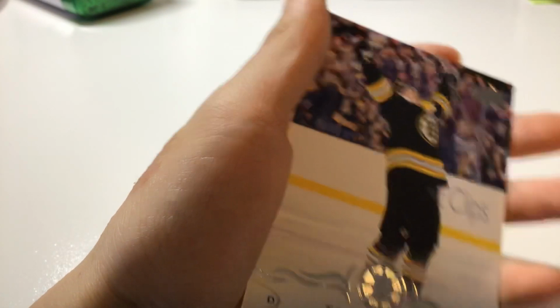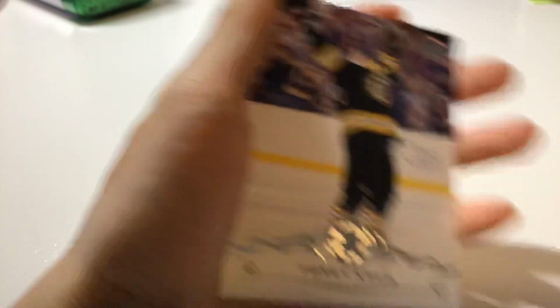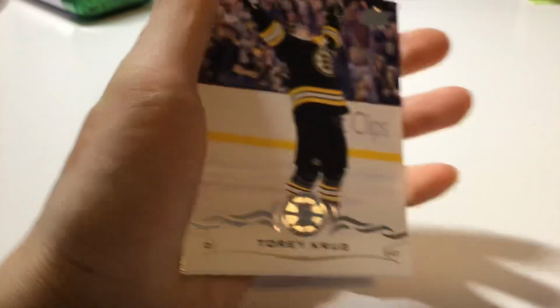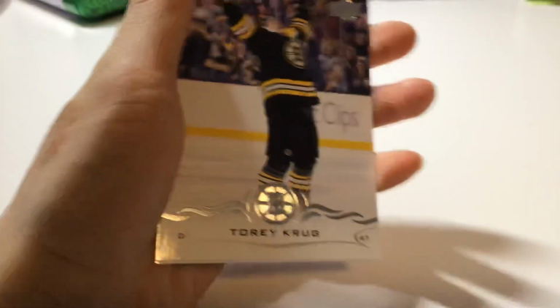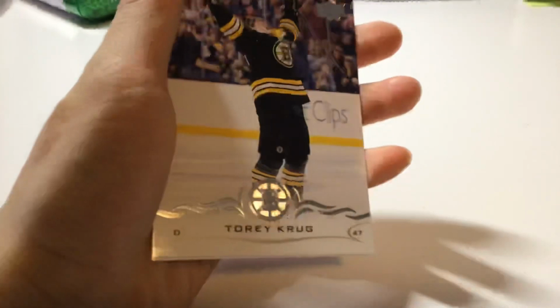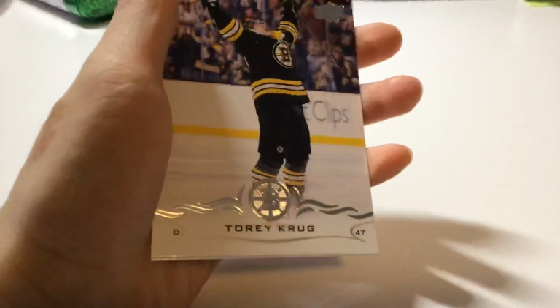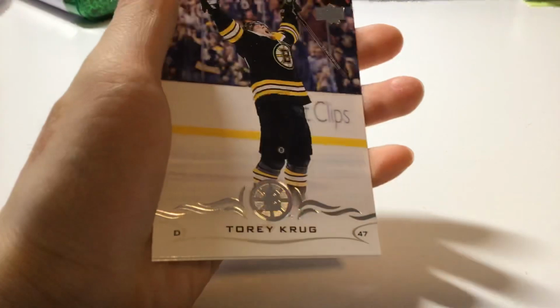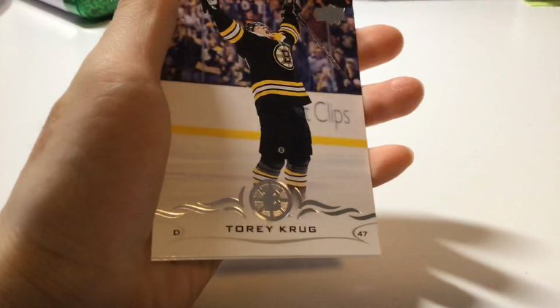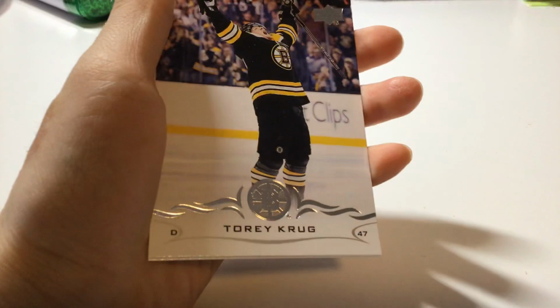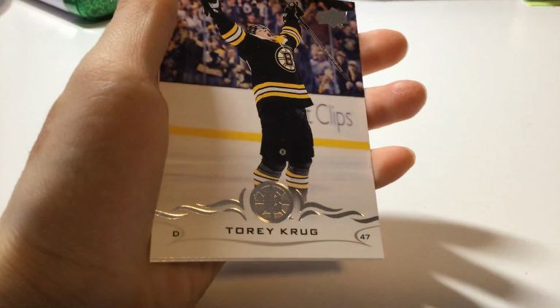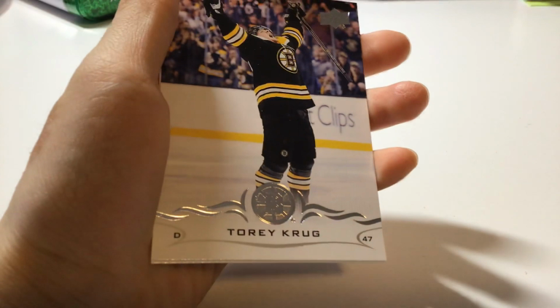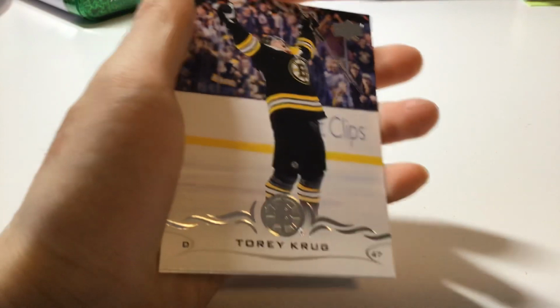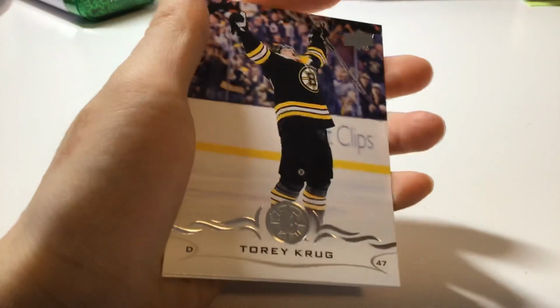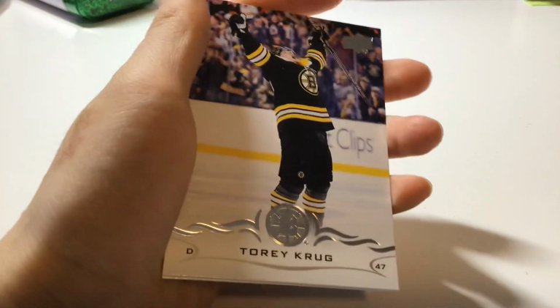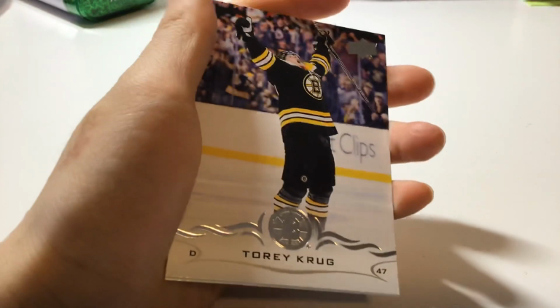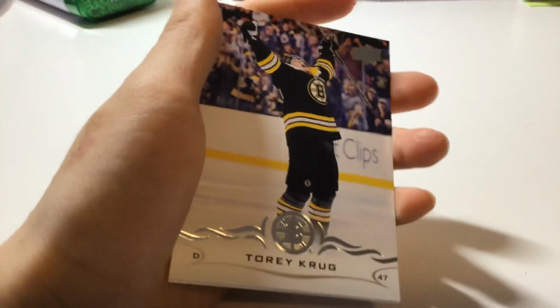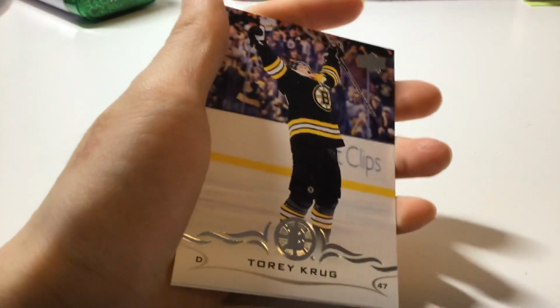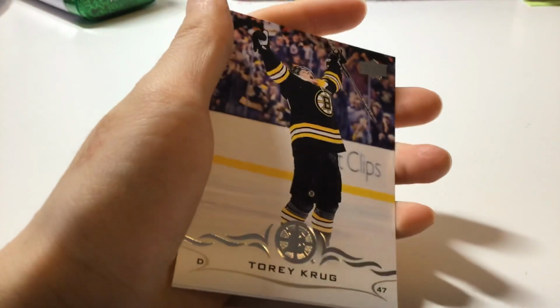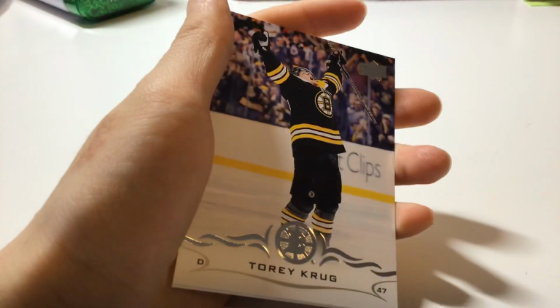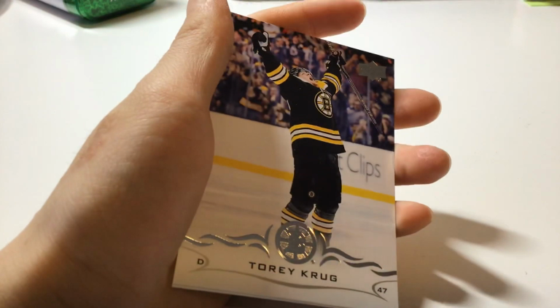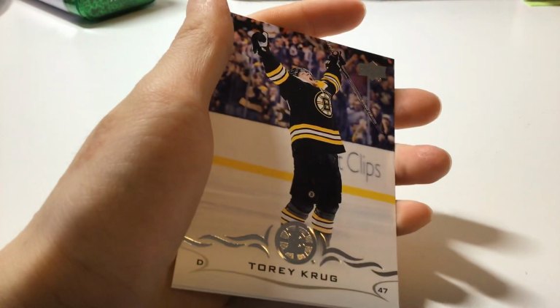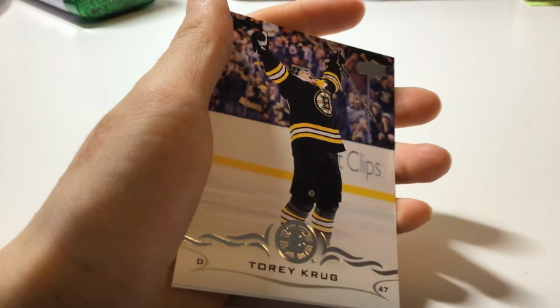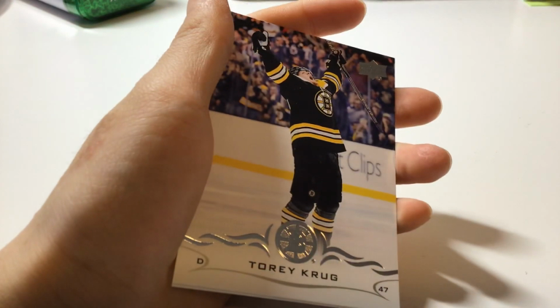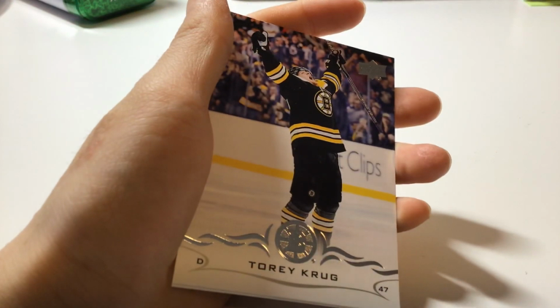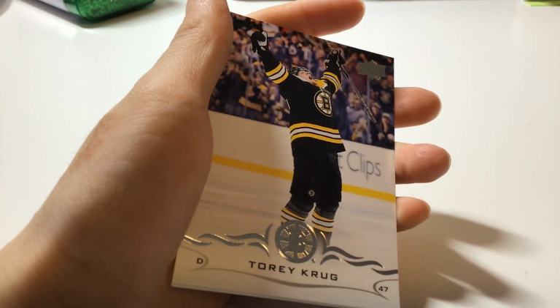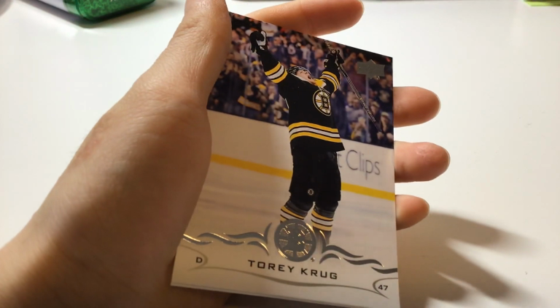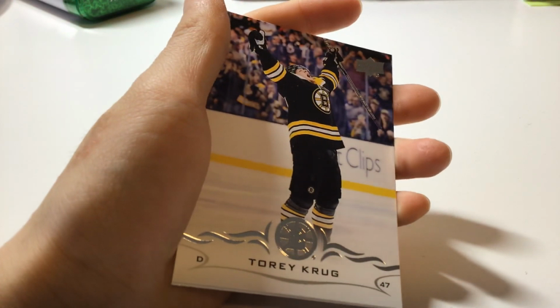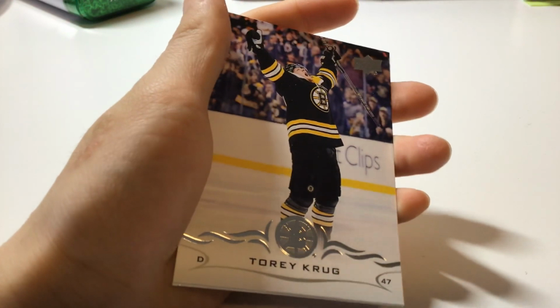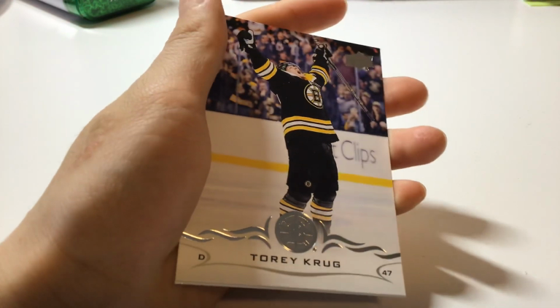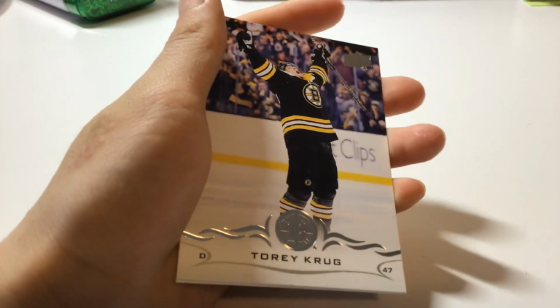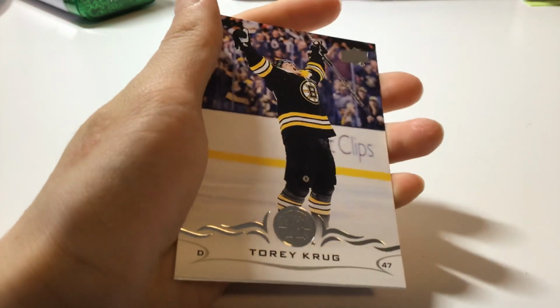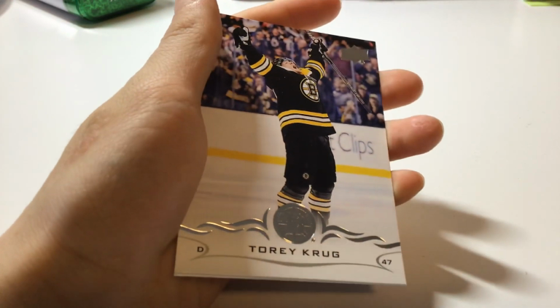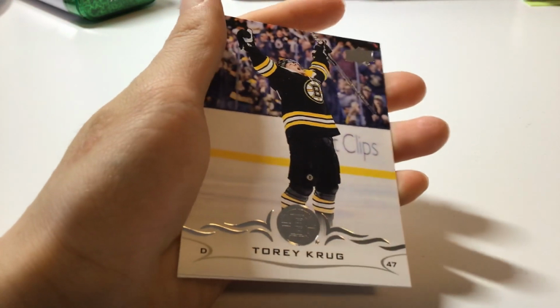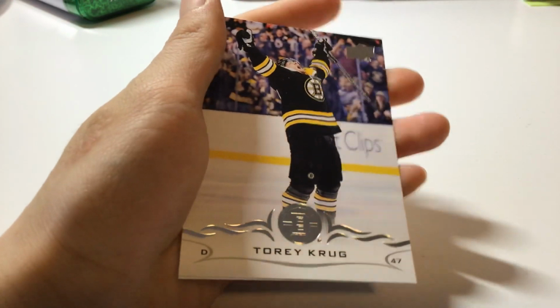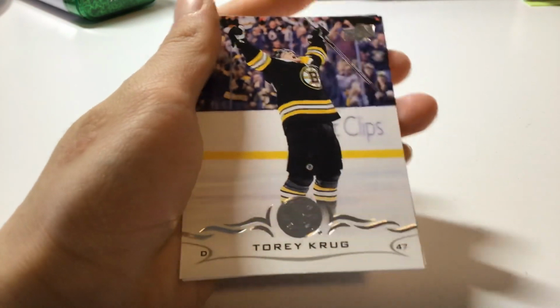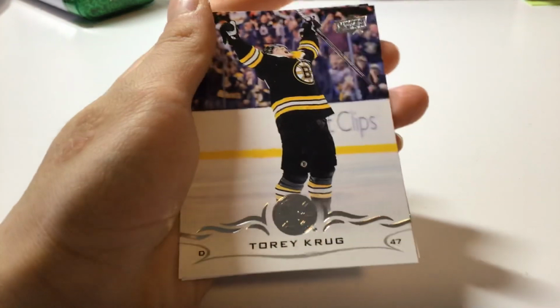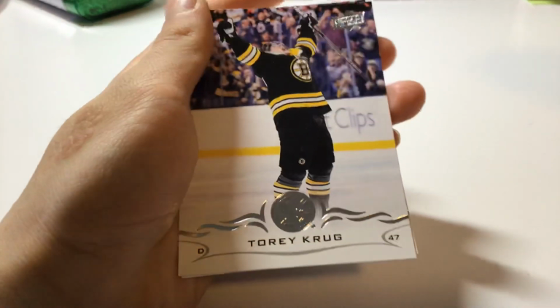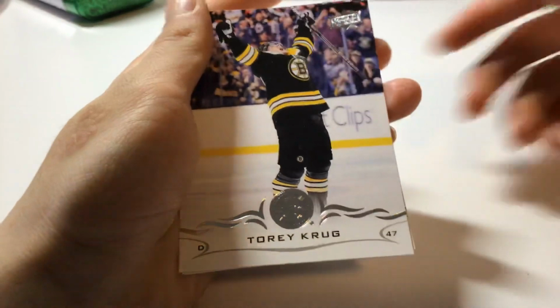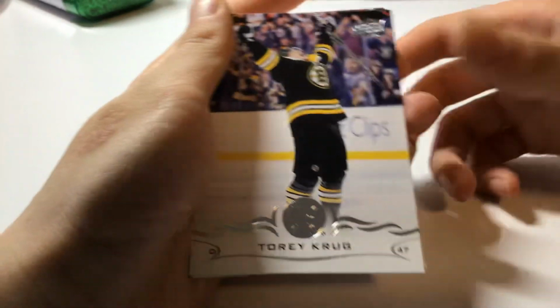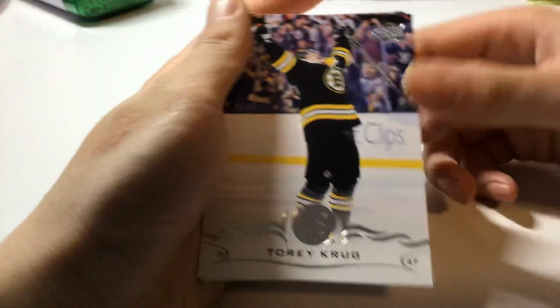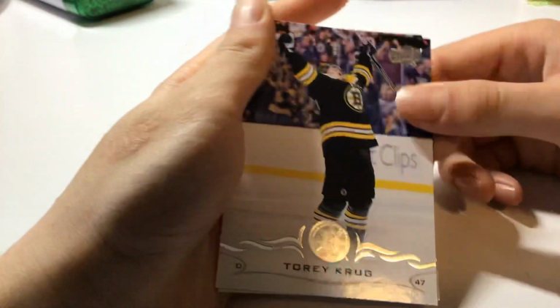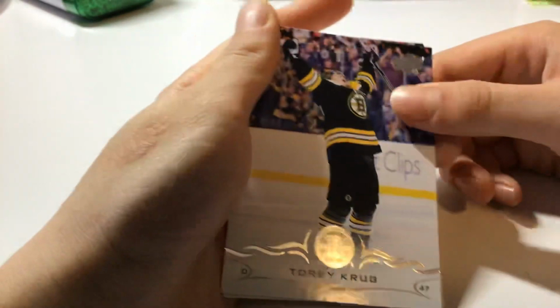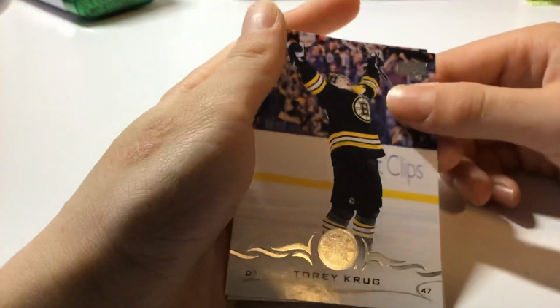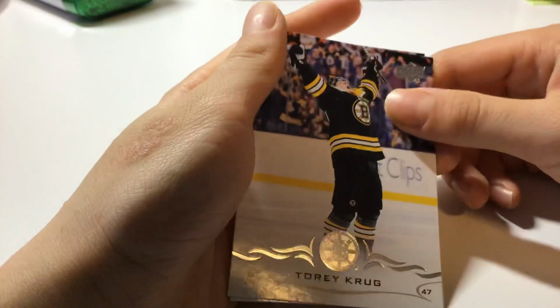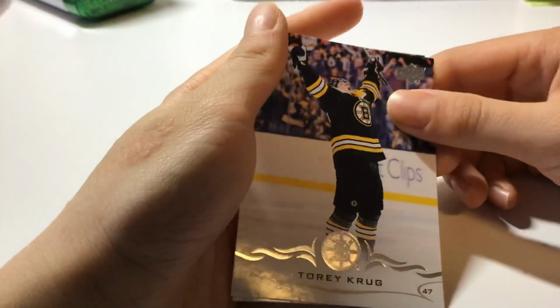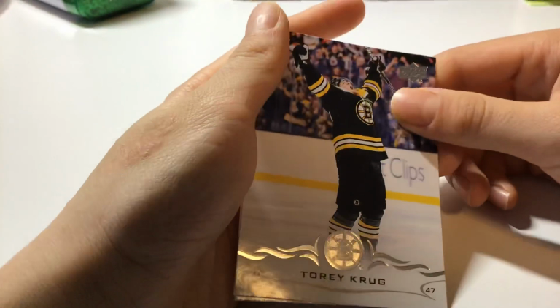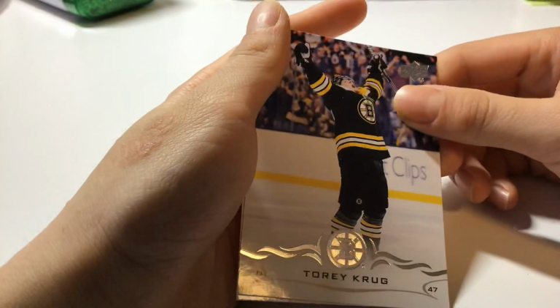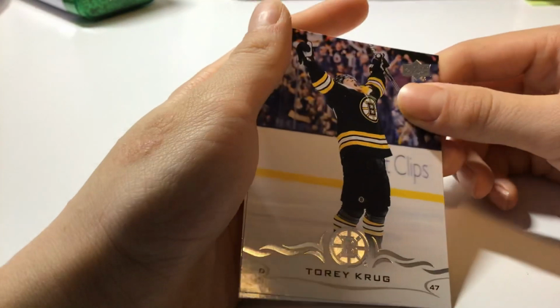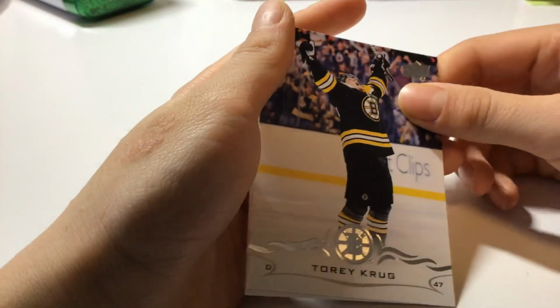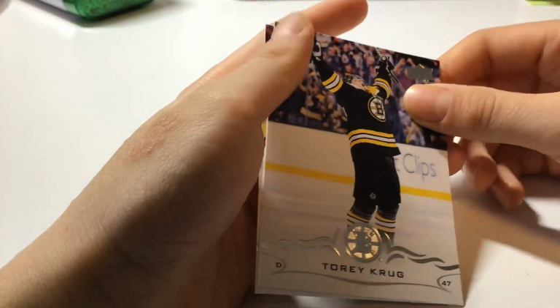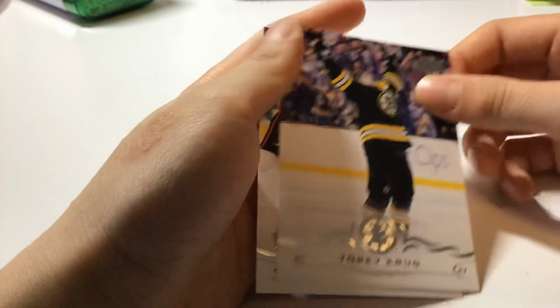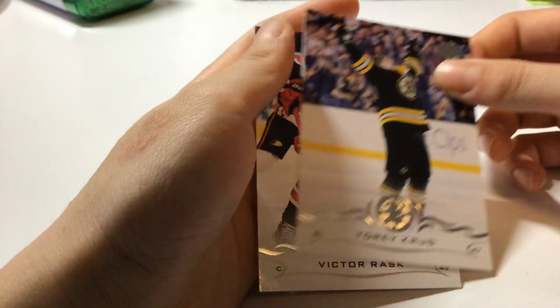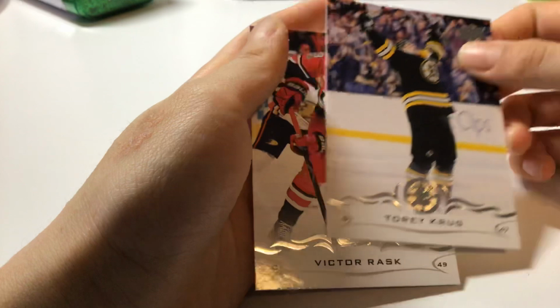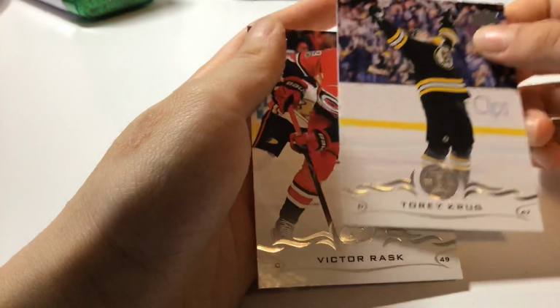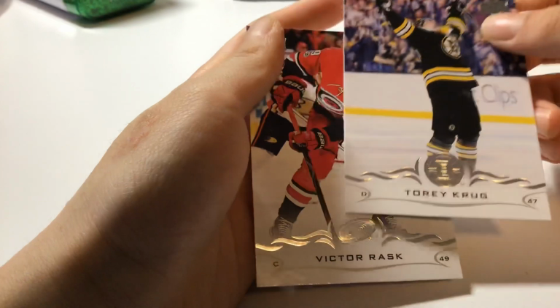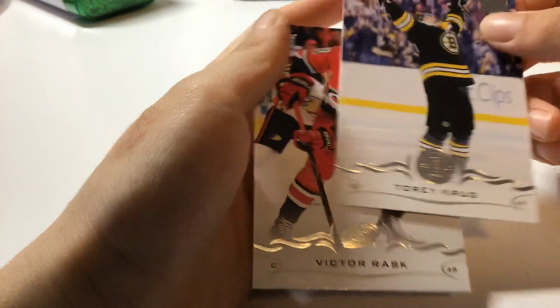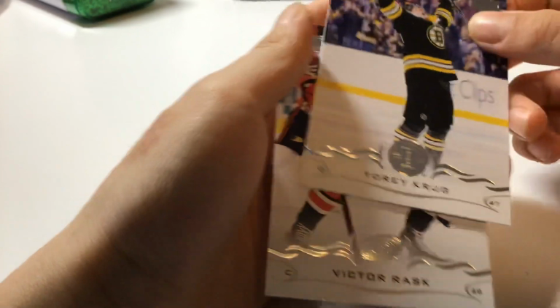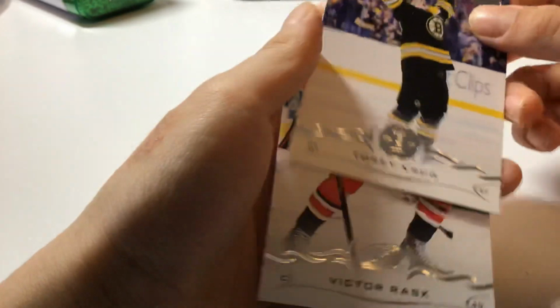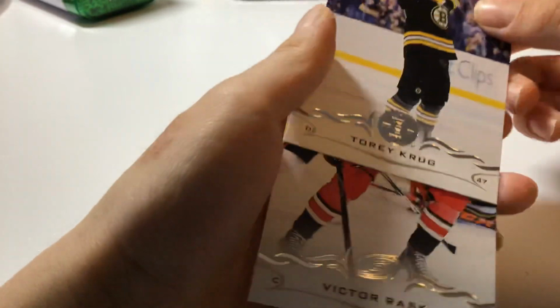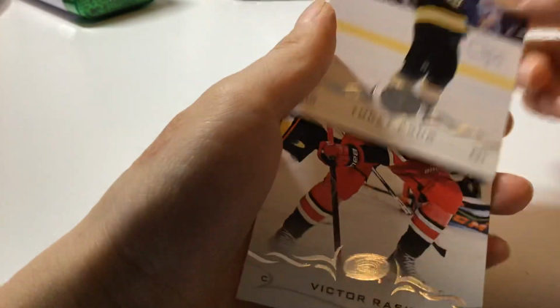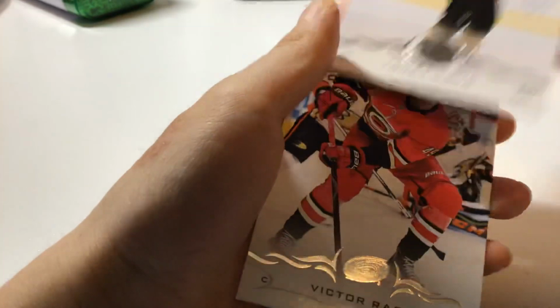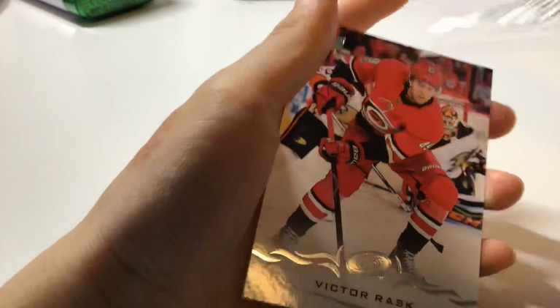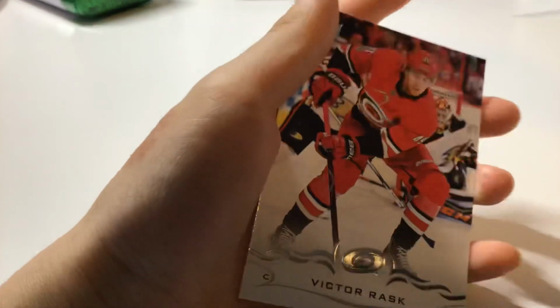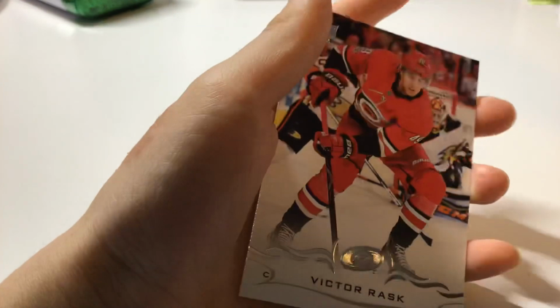Here we got Torrey Club, defense, playing for the Boston Bruins.